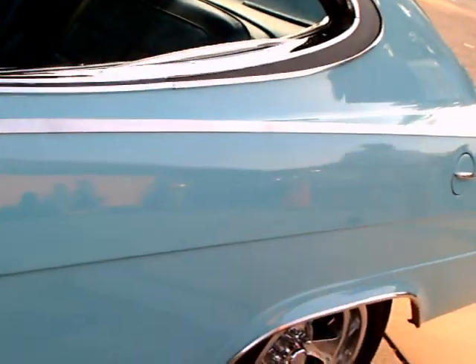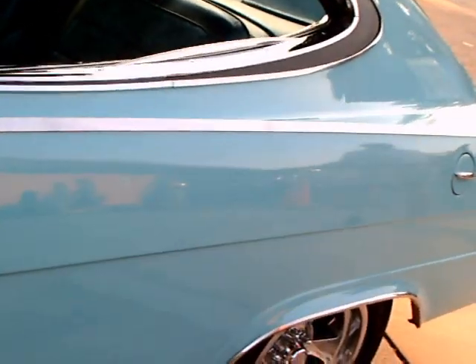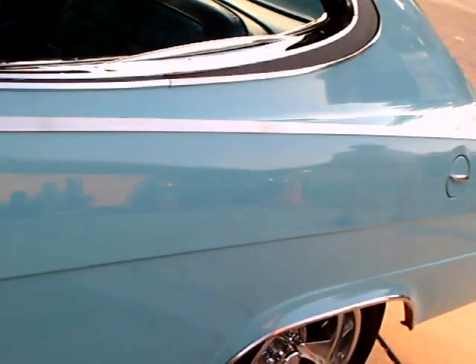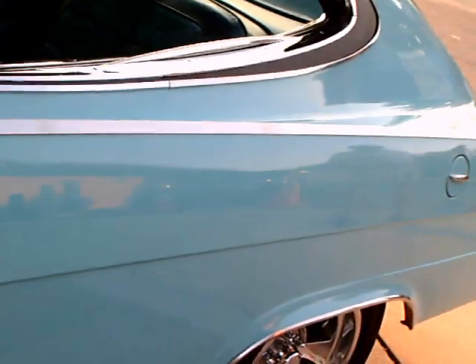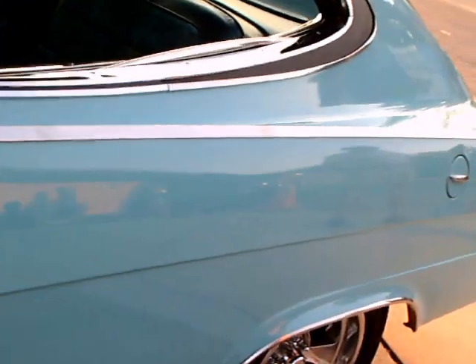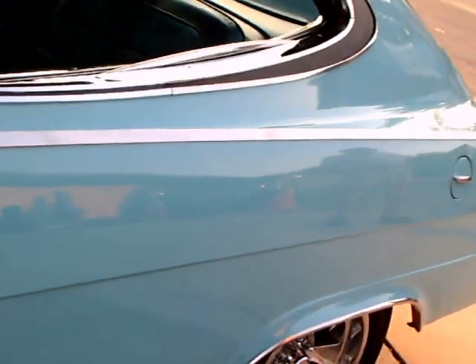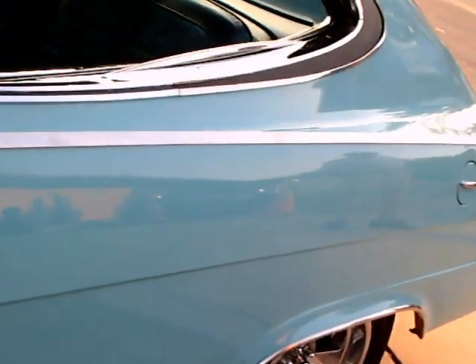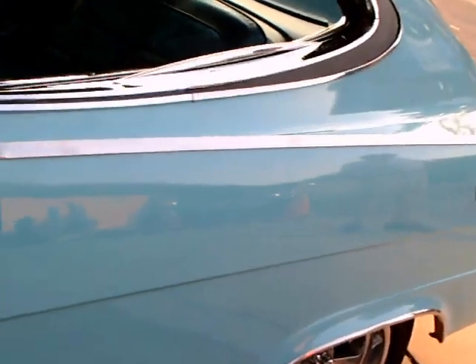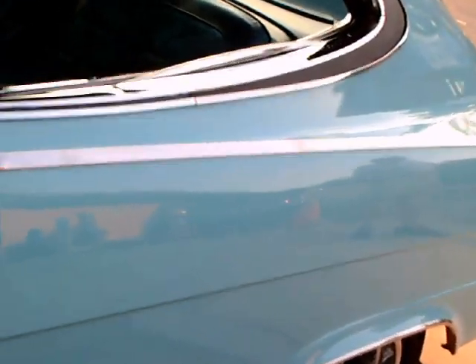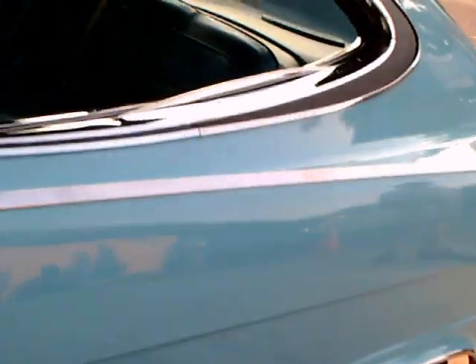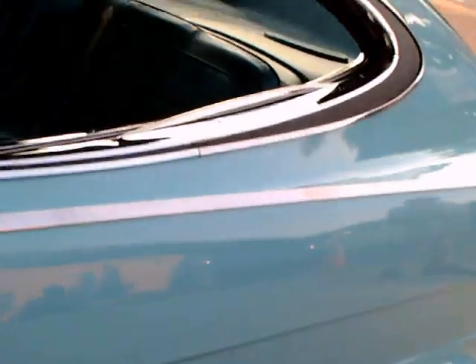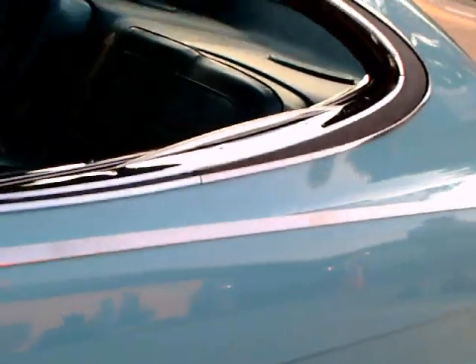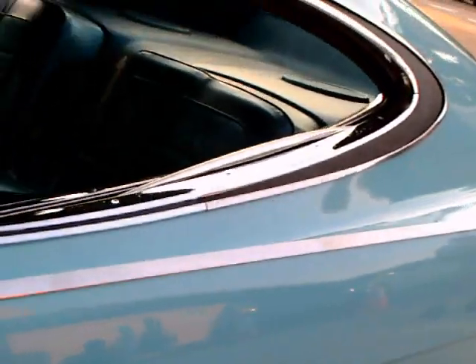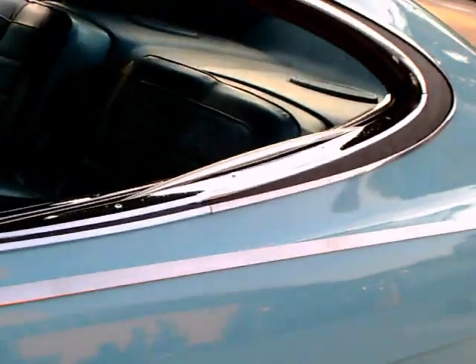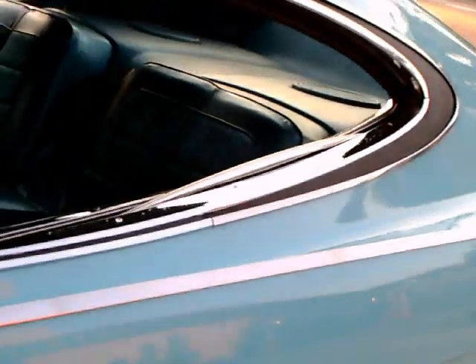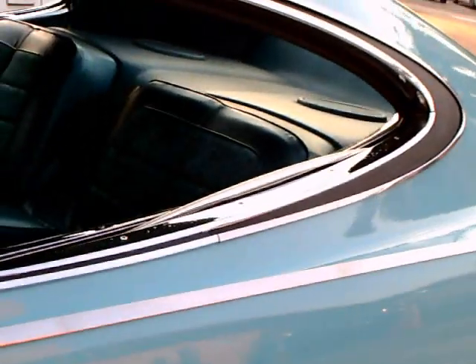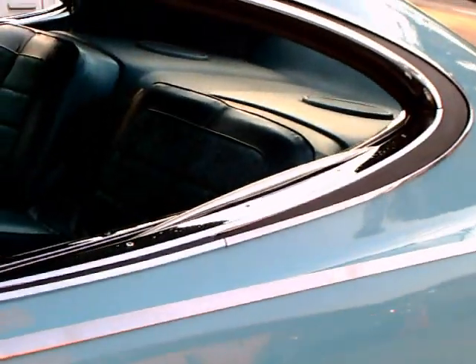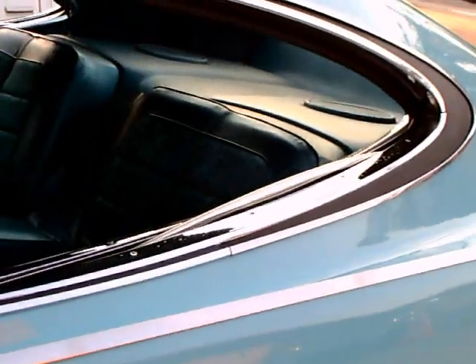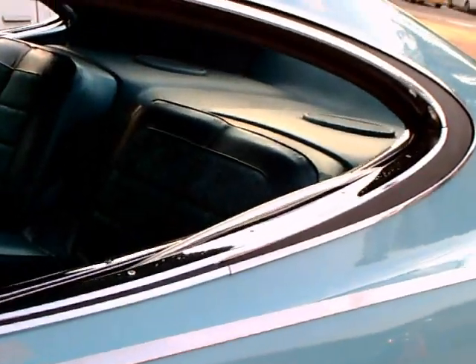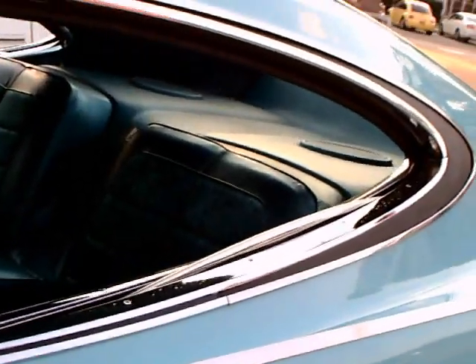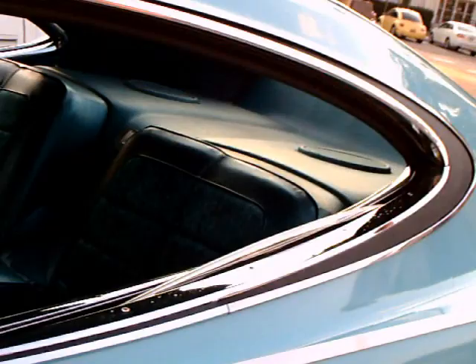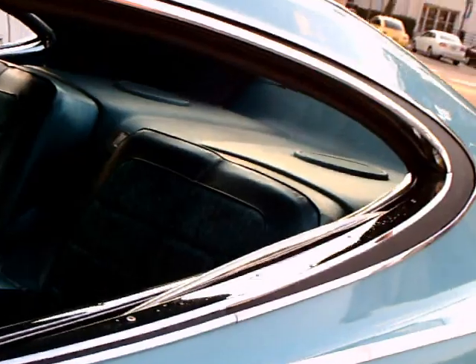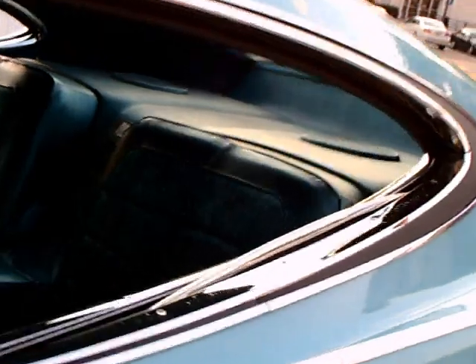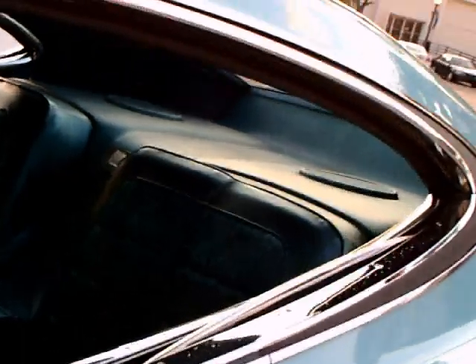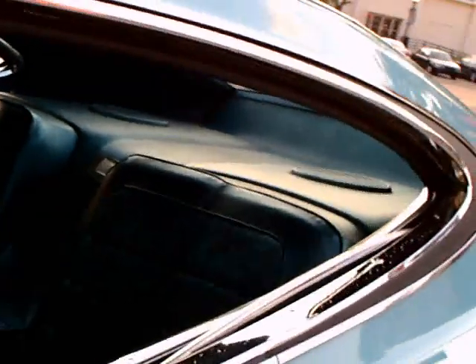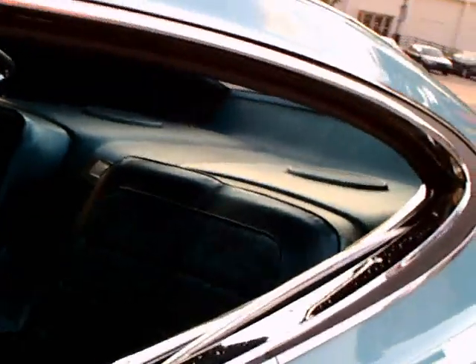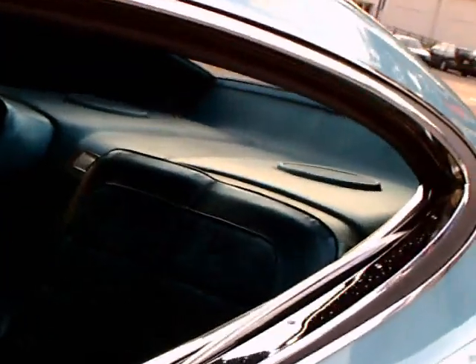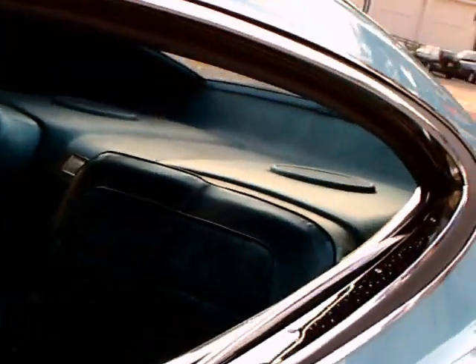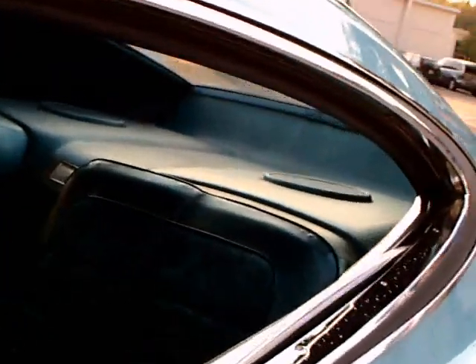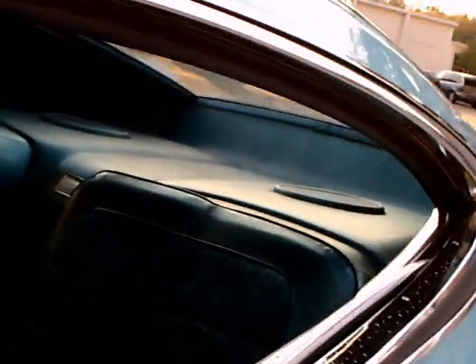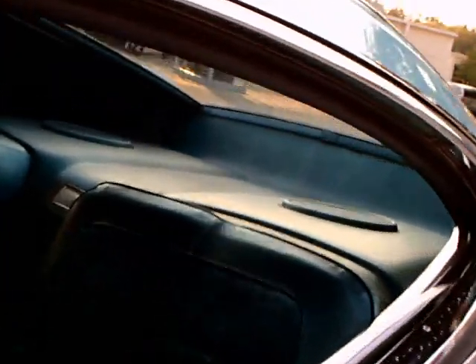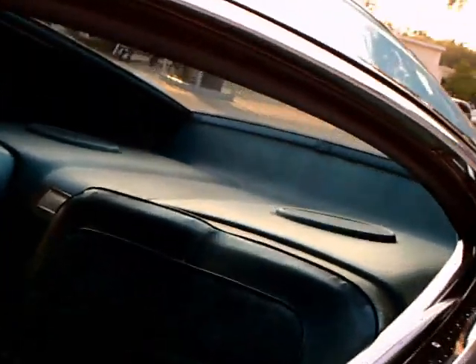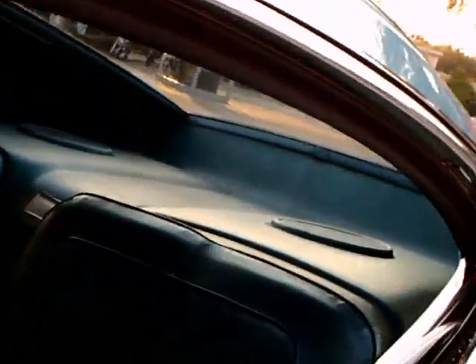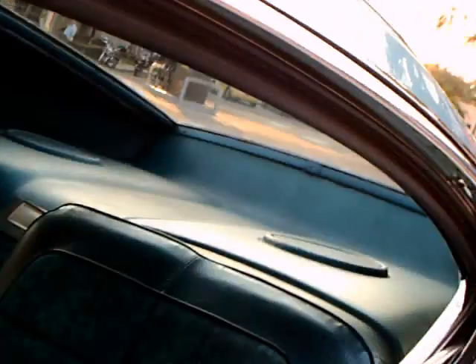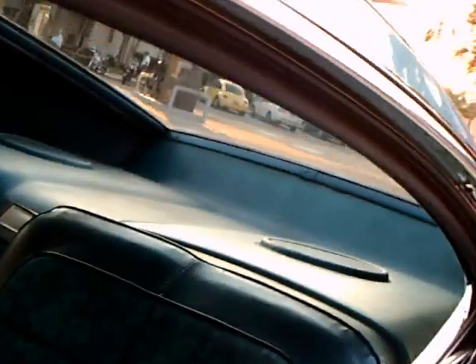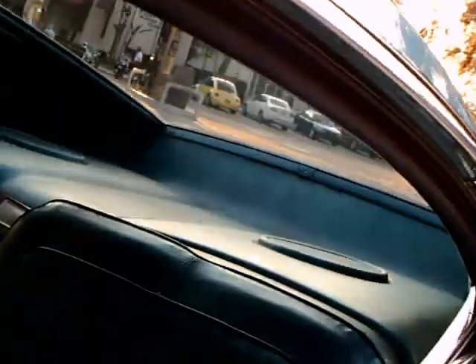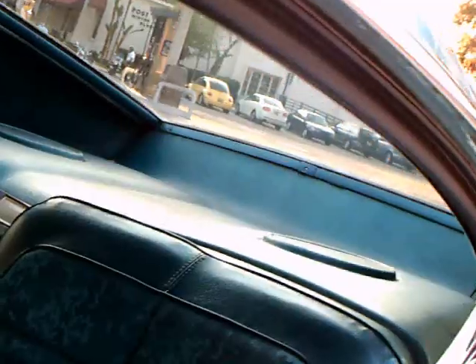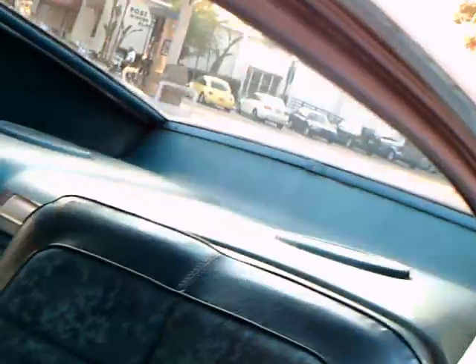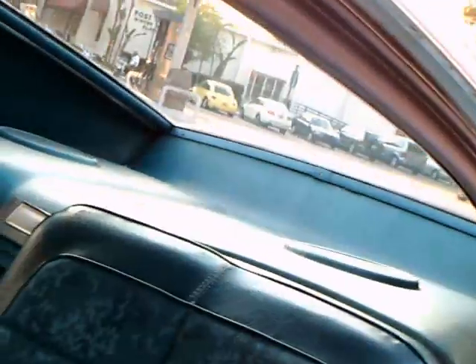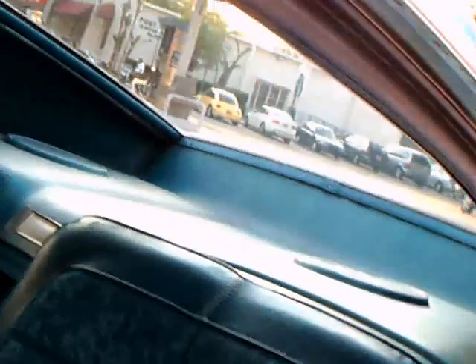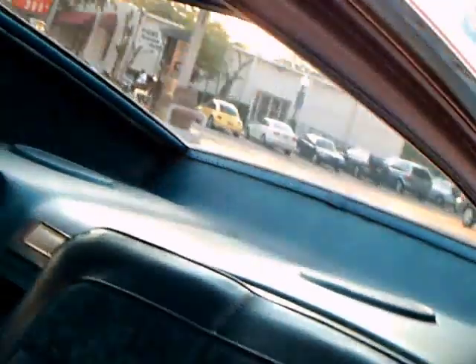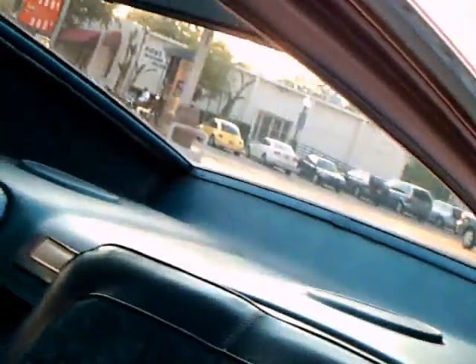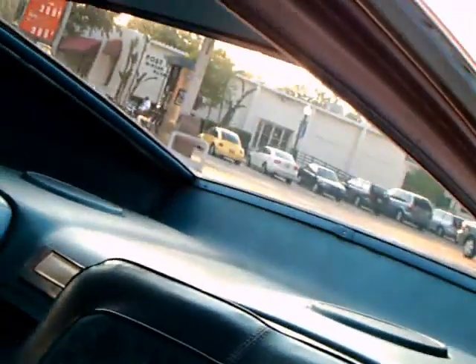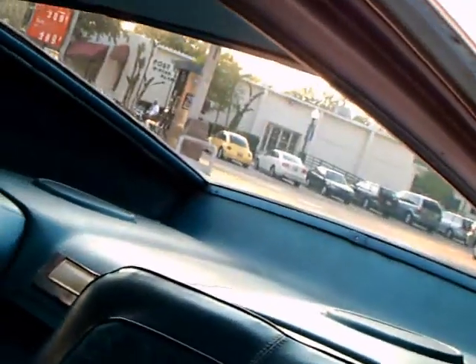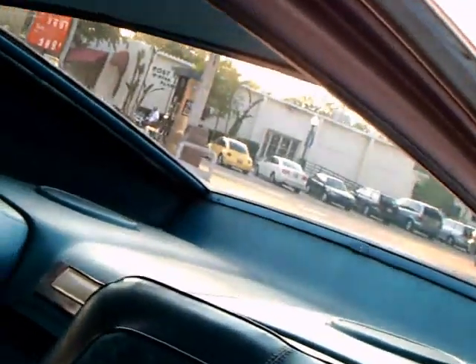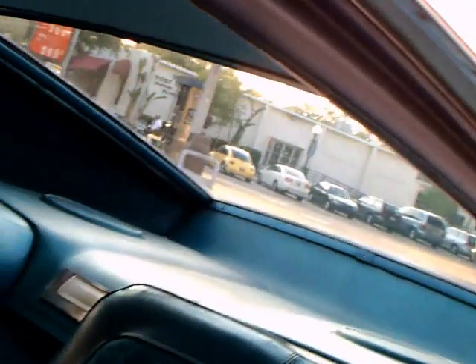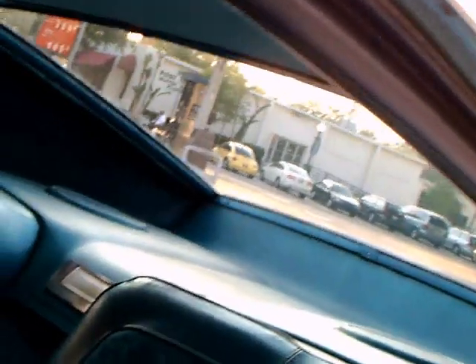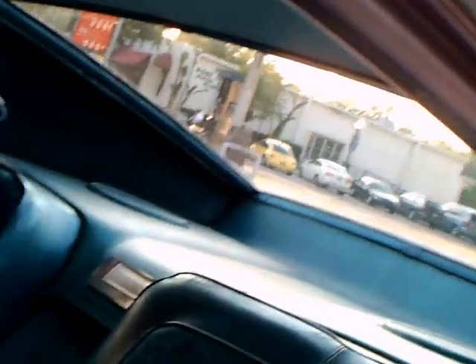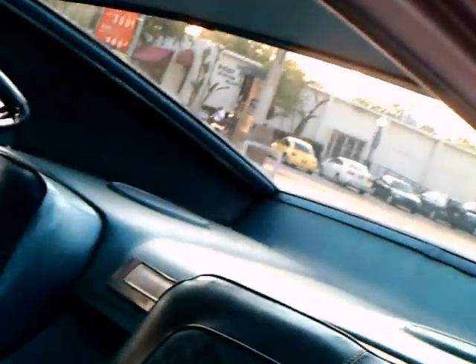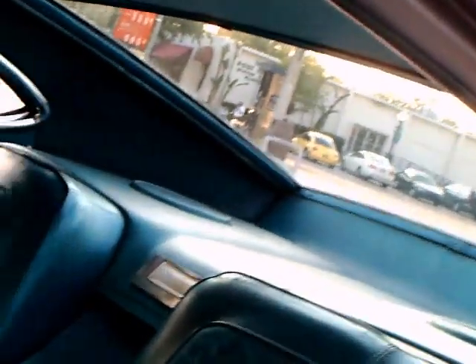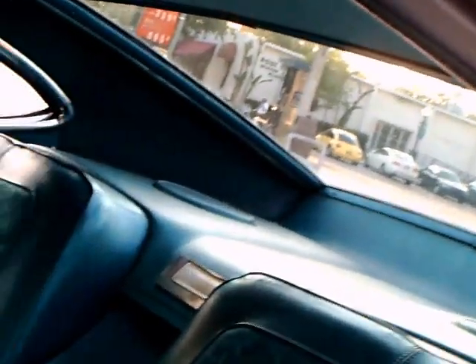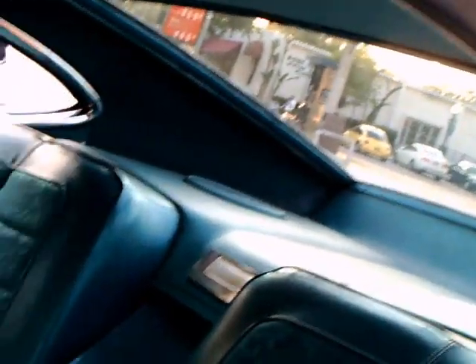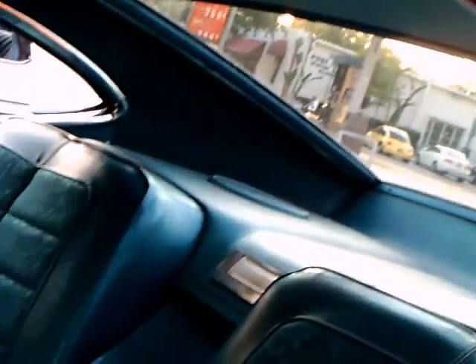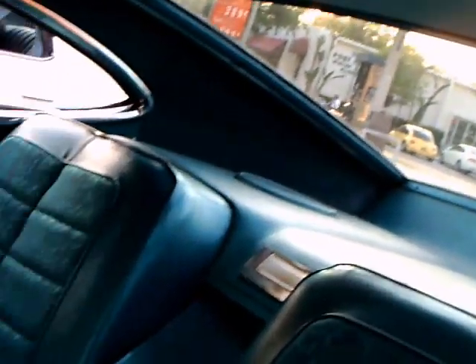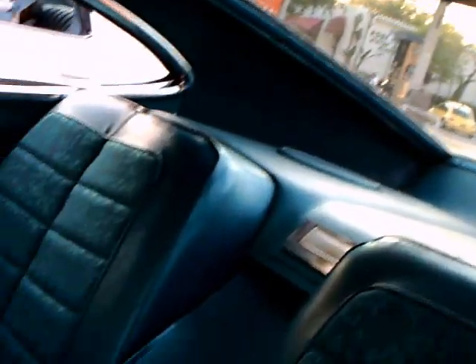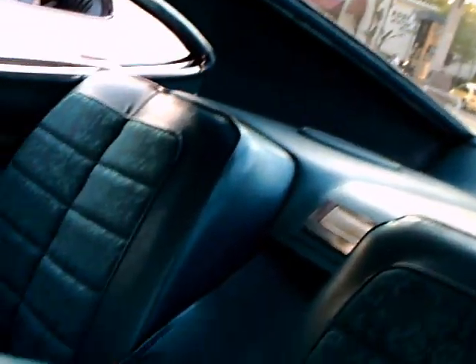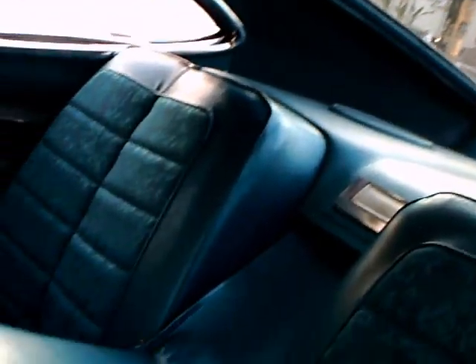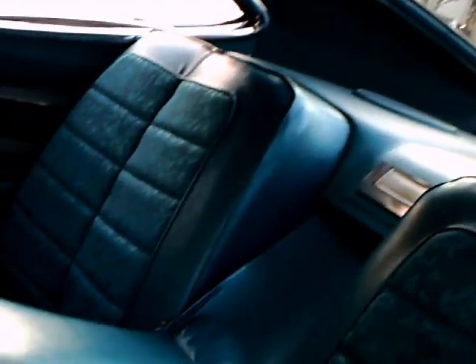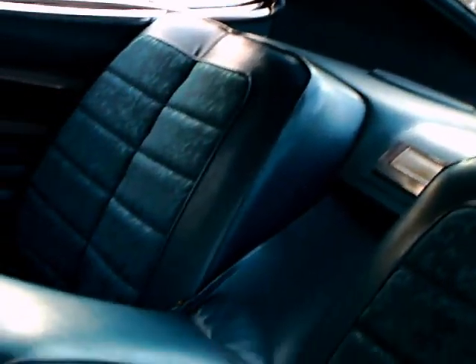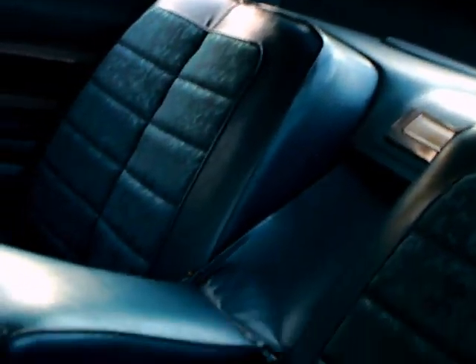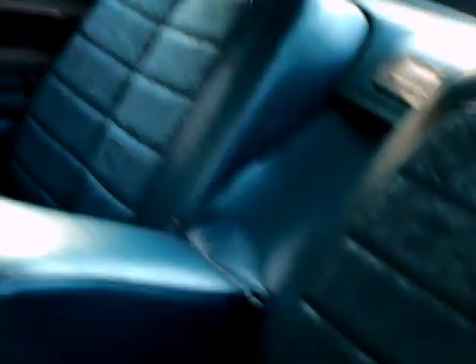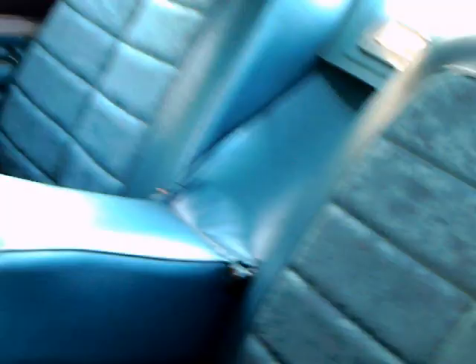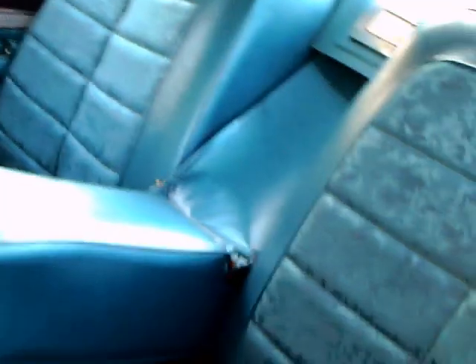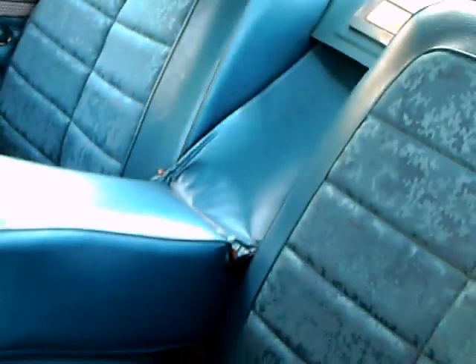It really started with a Rambler Classic — you can see that in the front — but in the back here they certainly changed it around quite a bit.